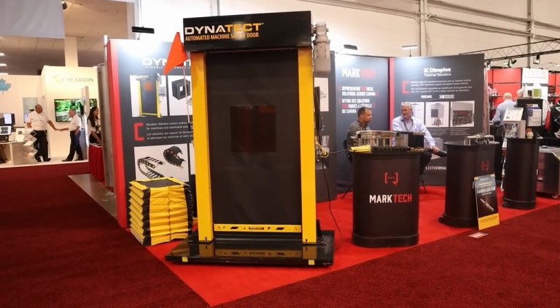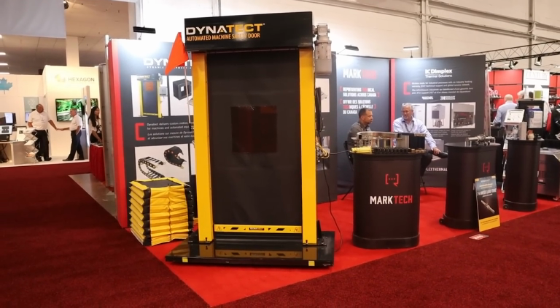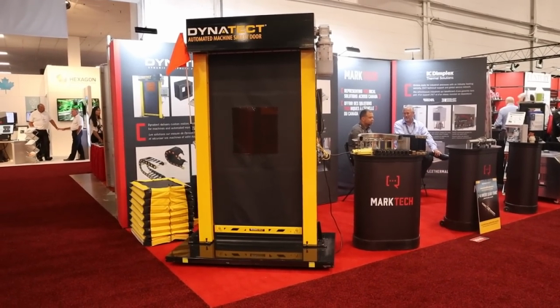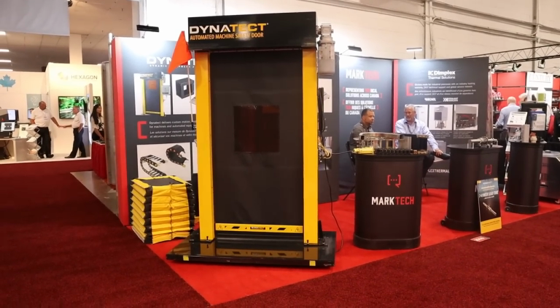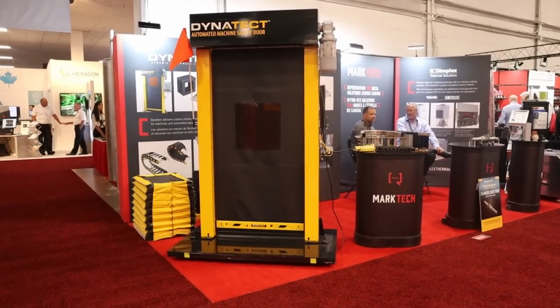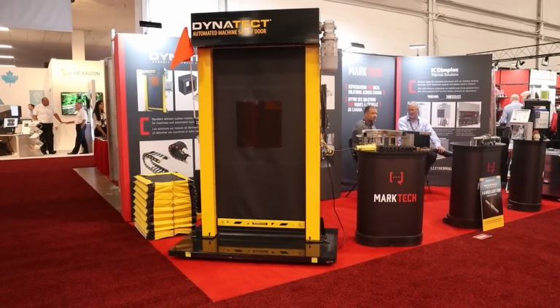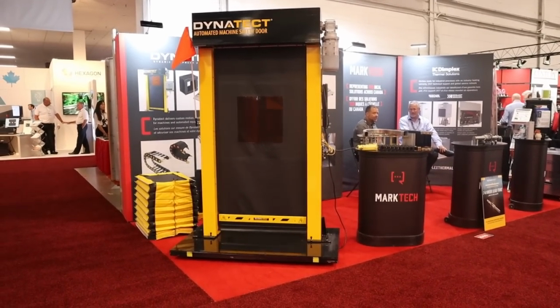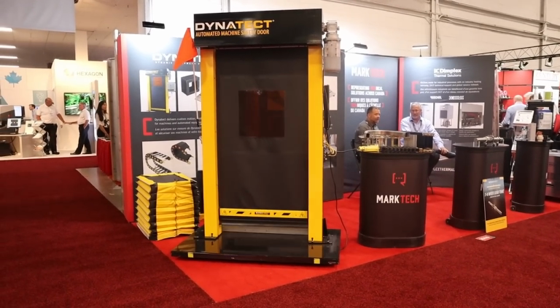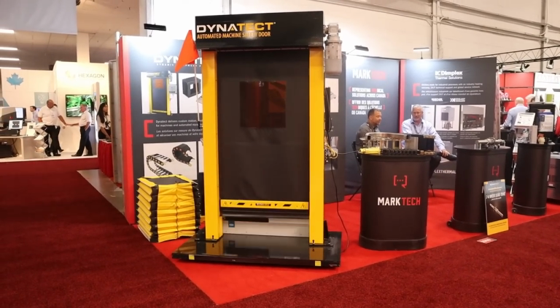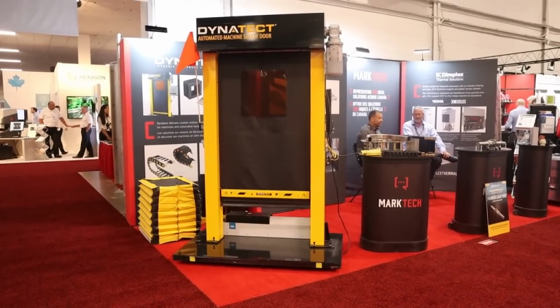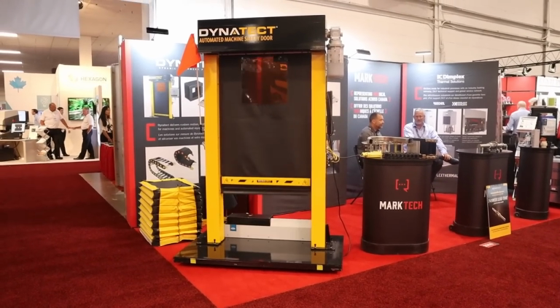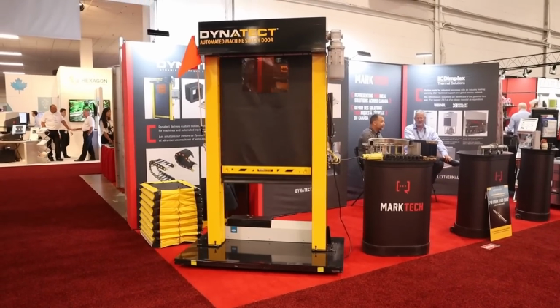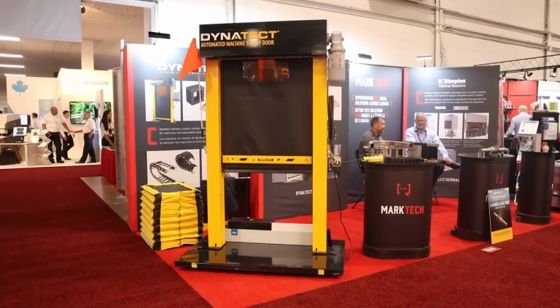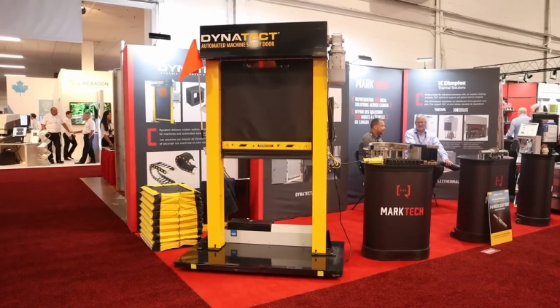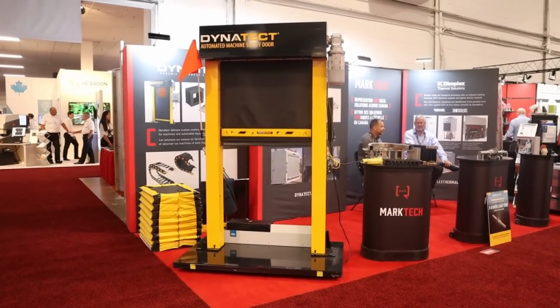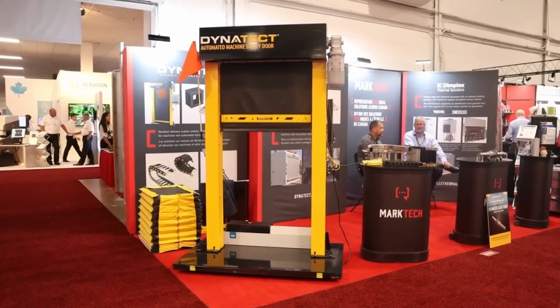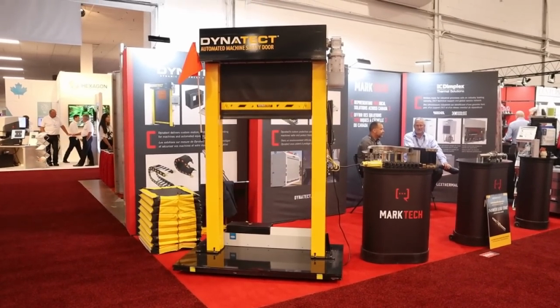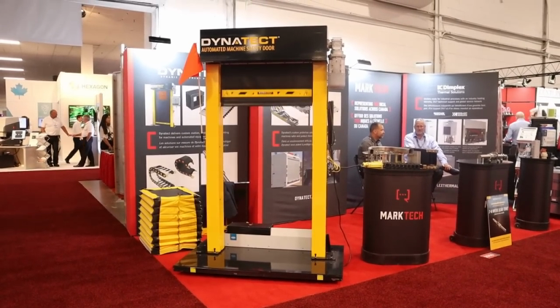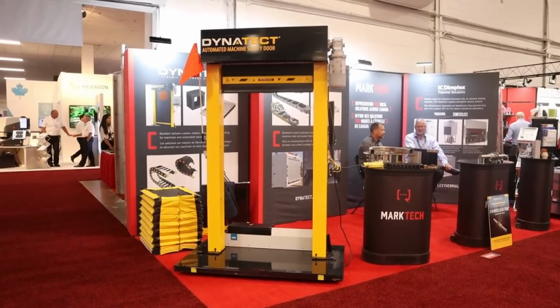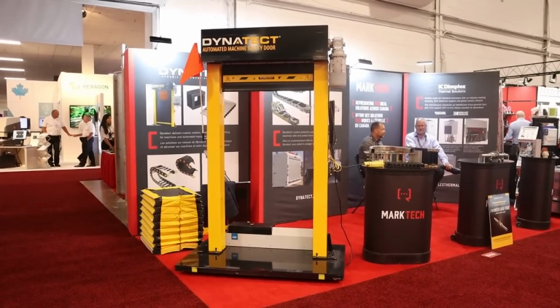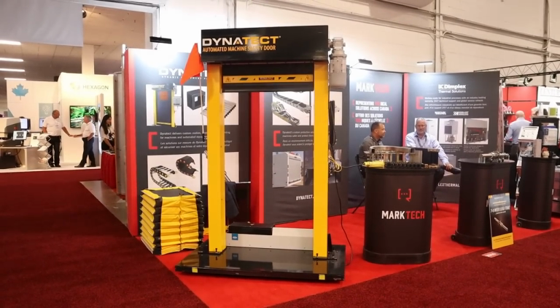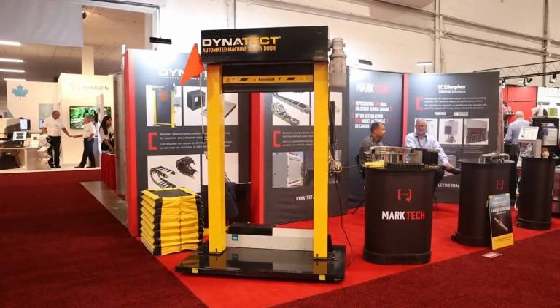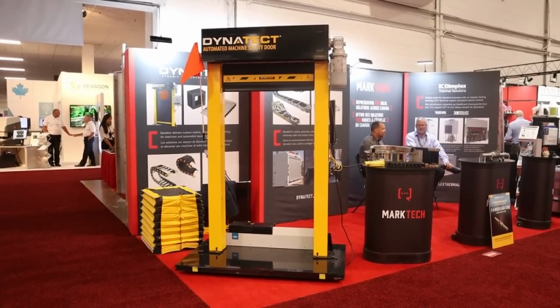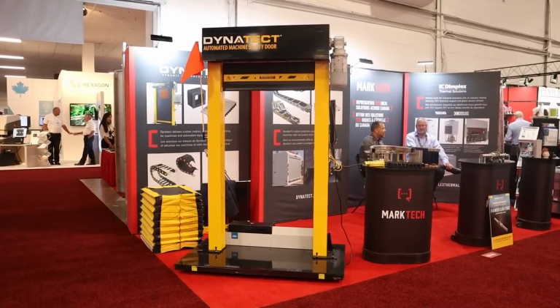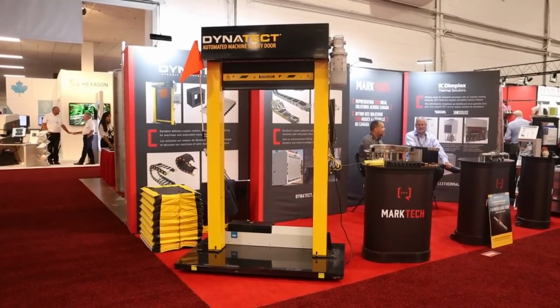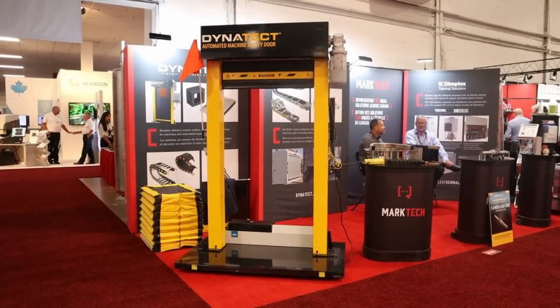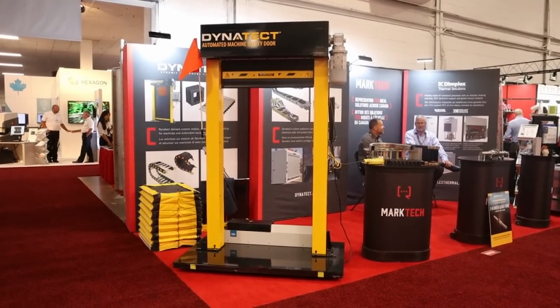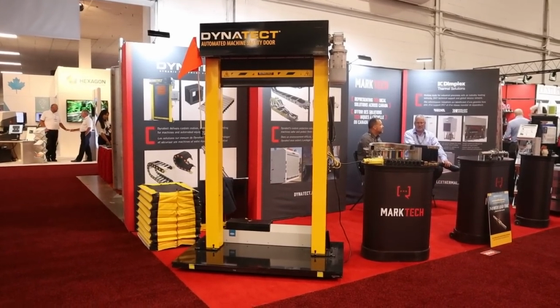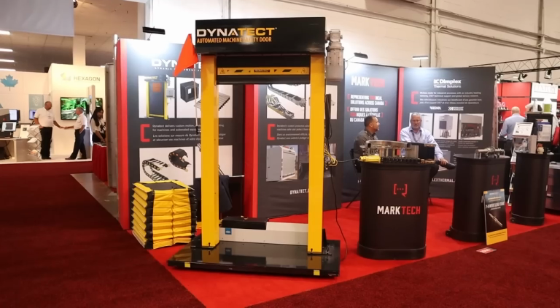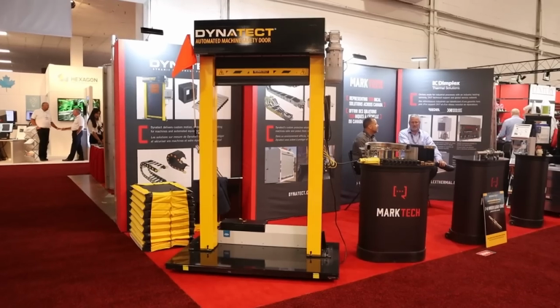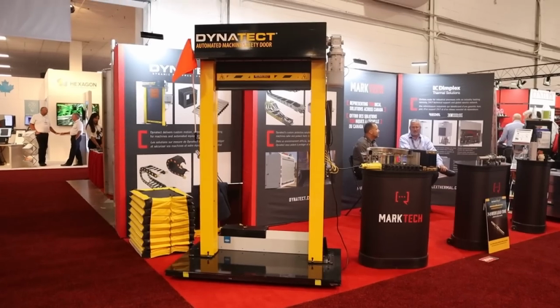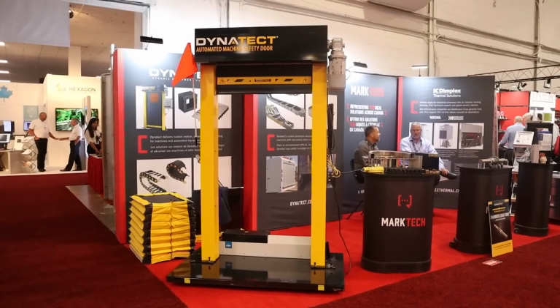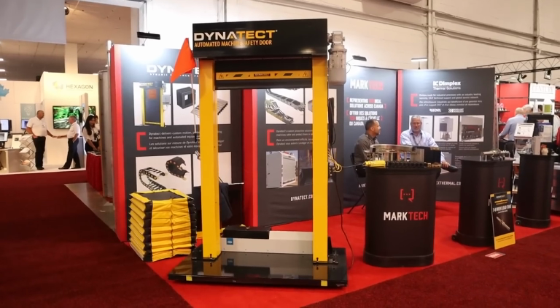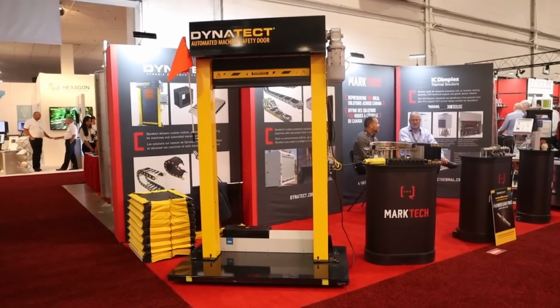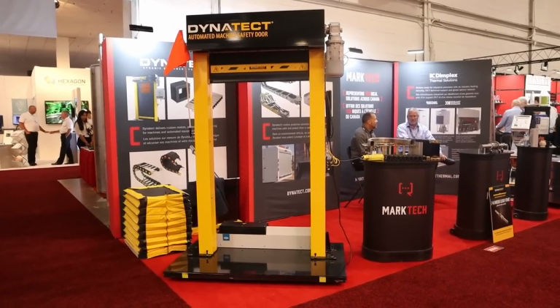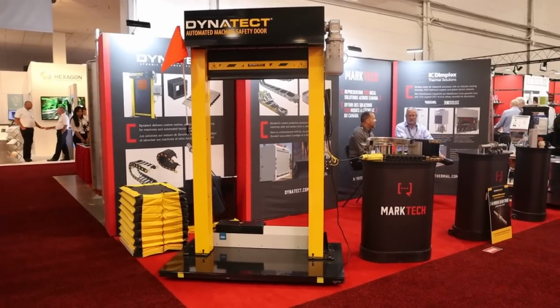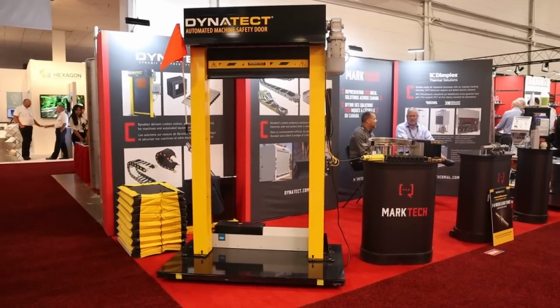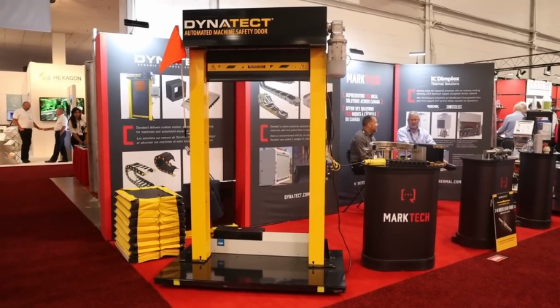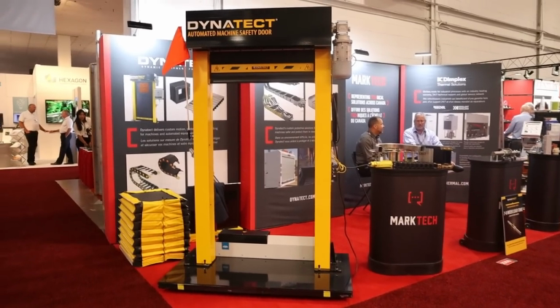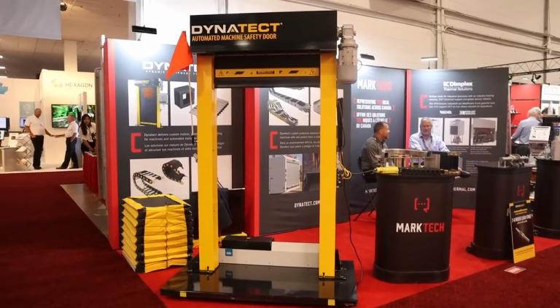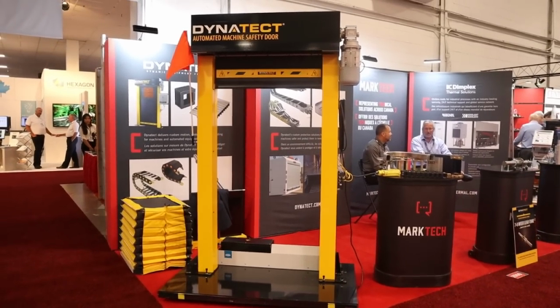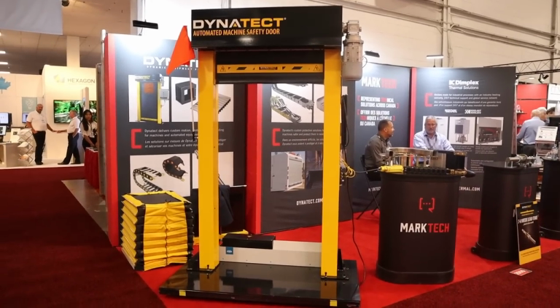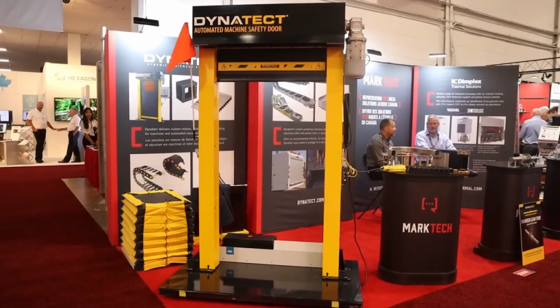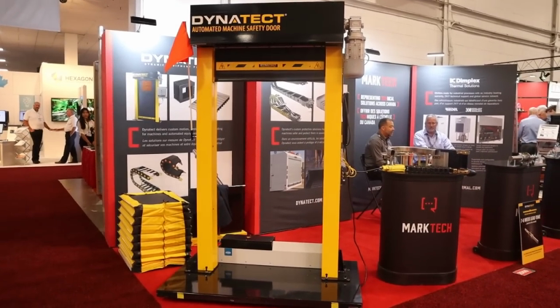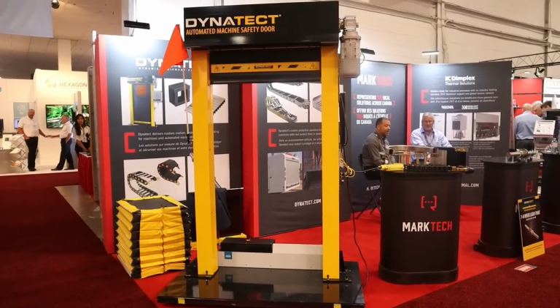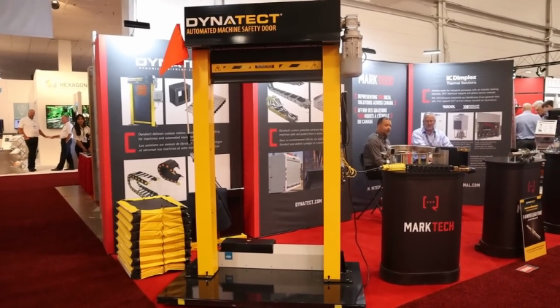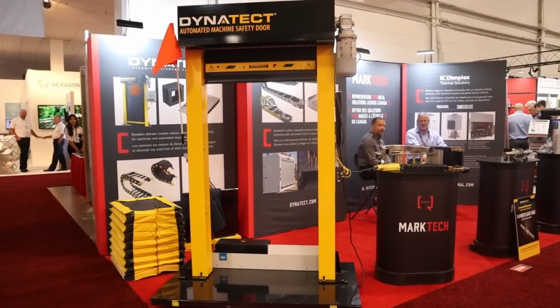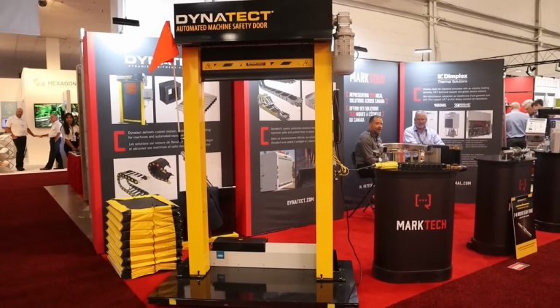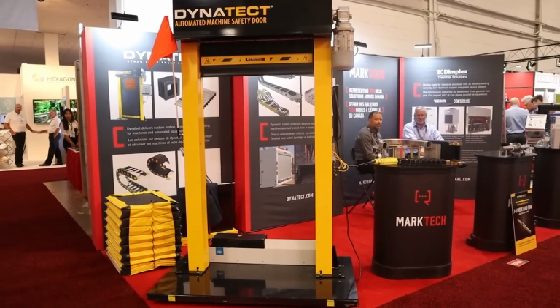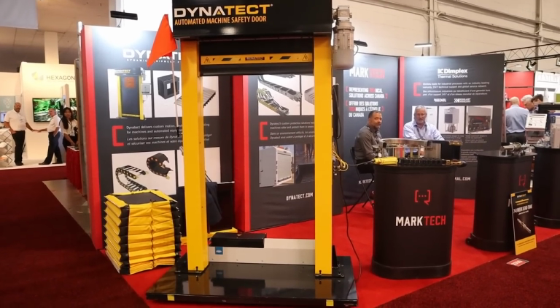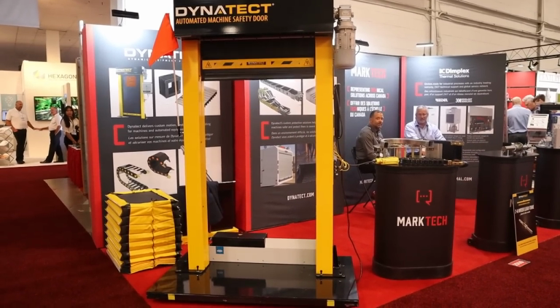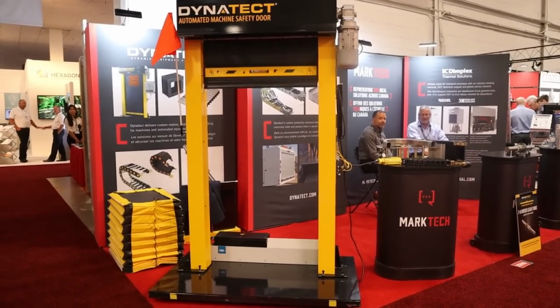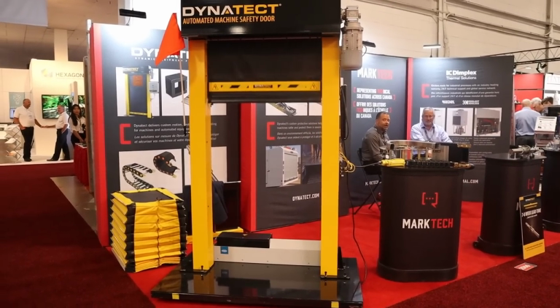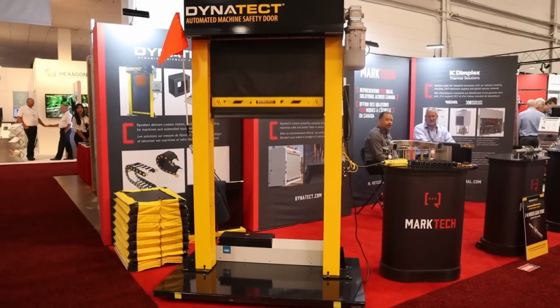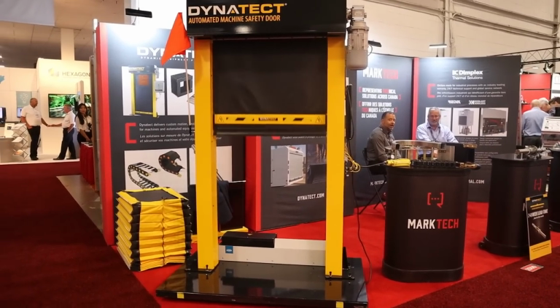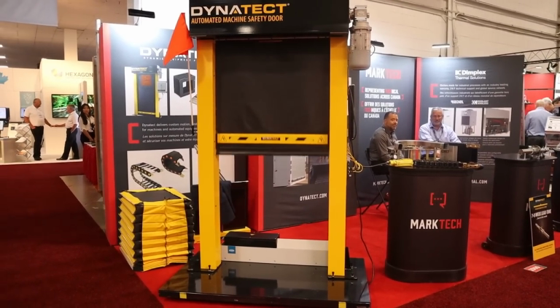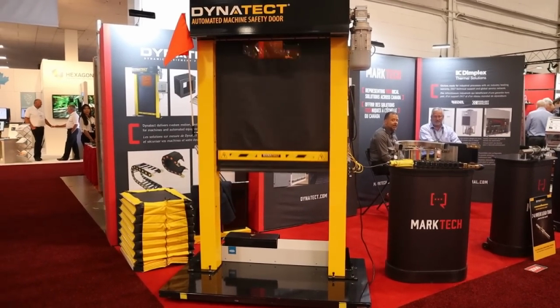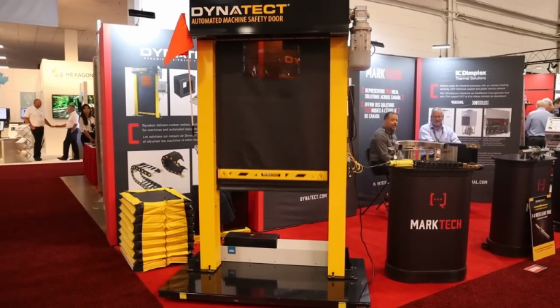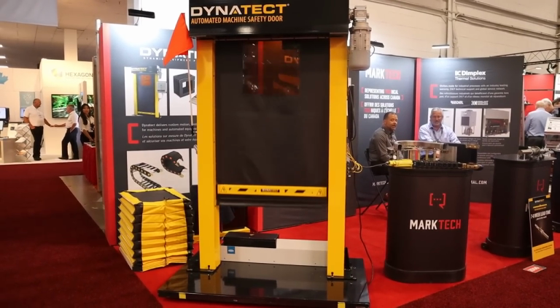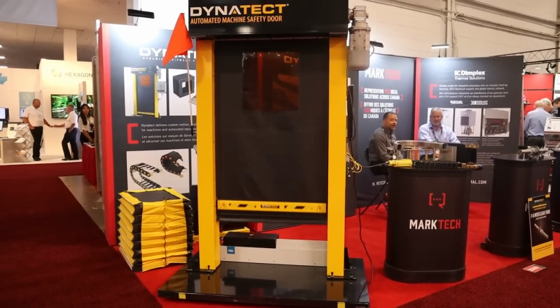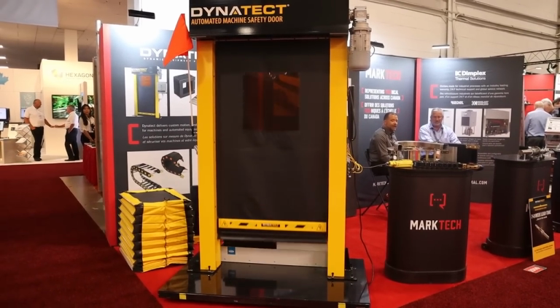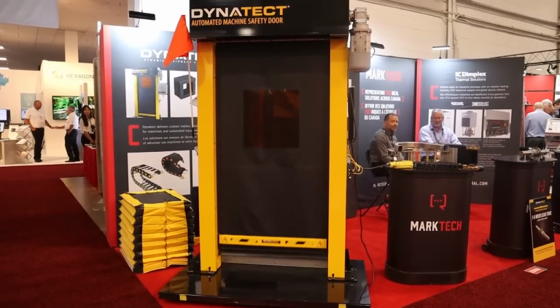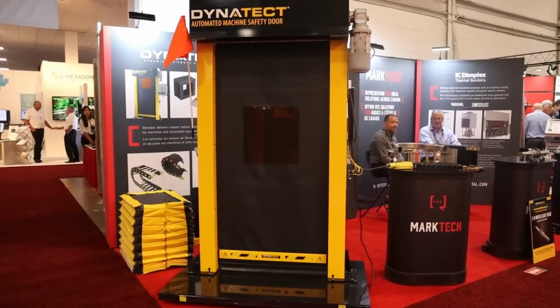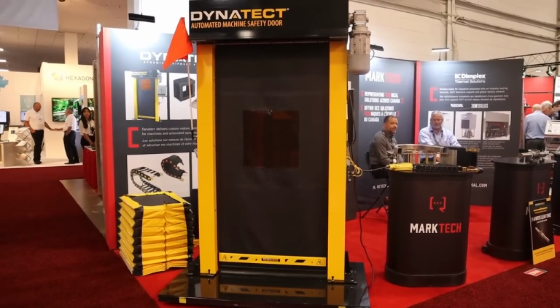Here we have a guillotine turned into a safety door. The safety door is clearly inspired by the guillotine.